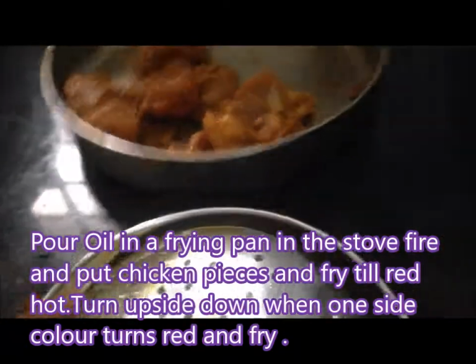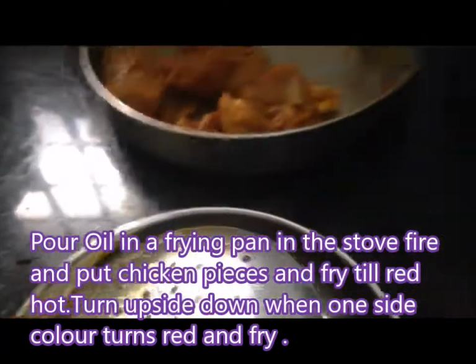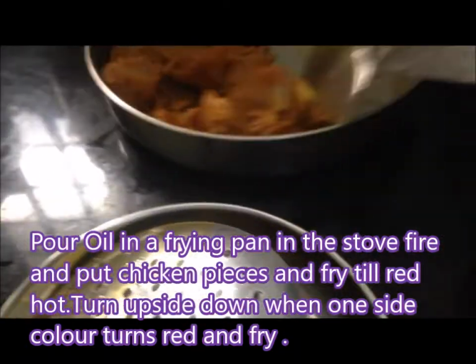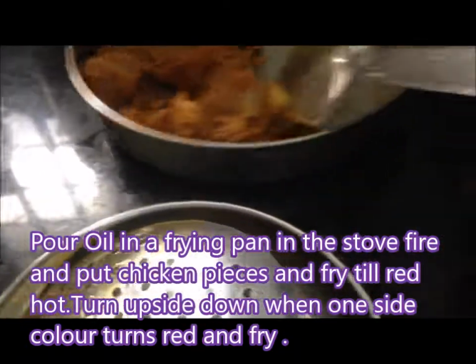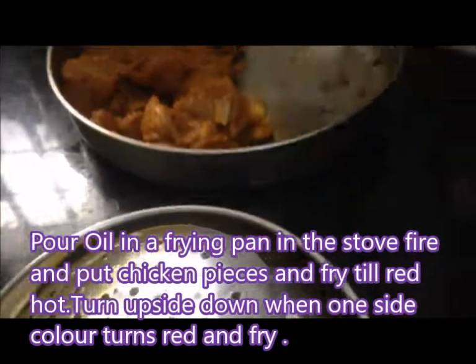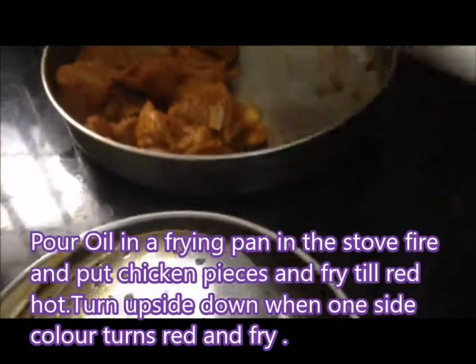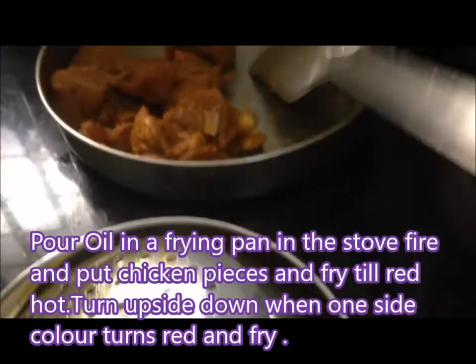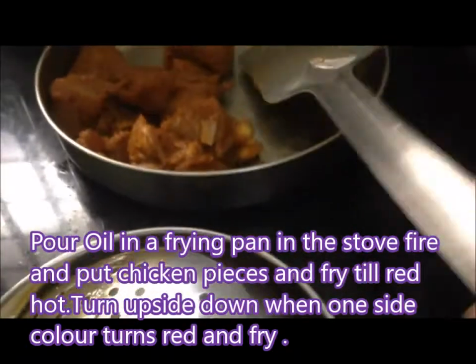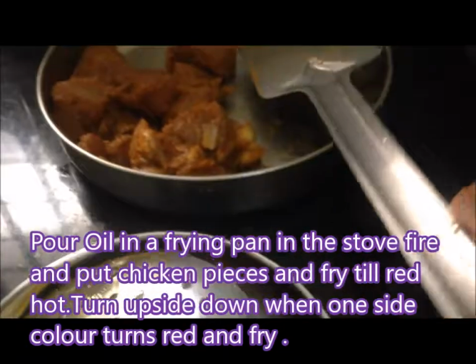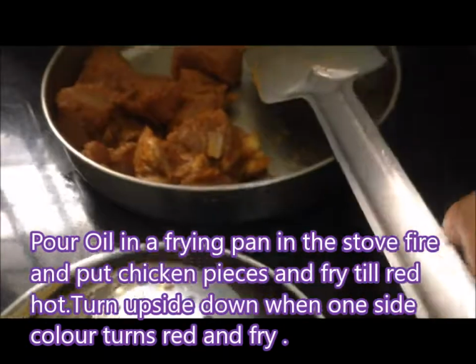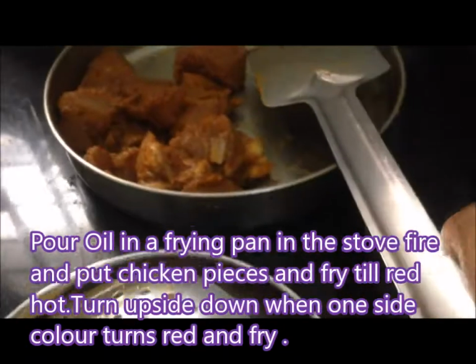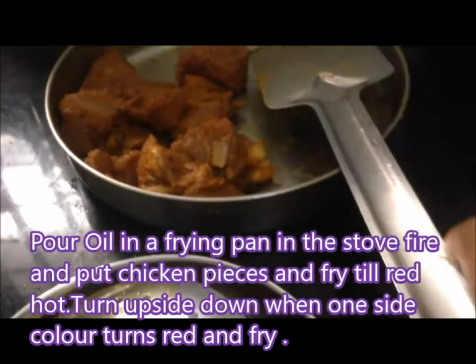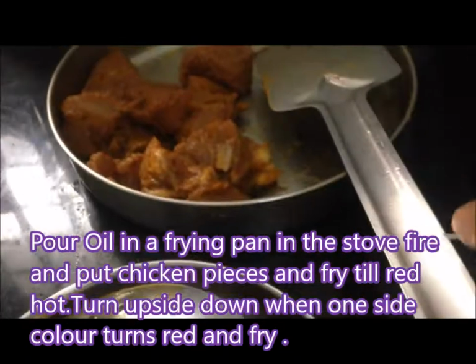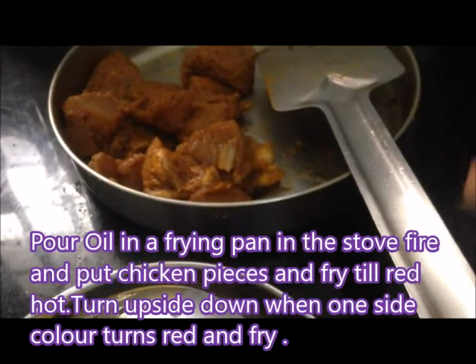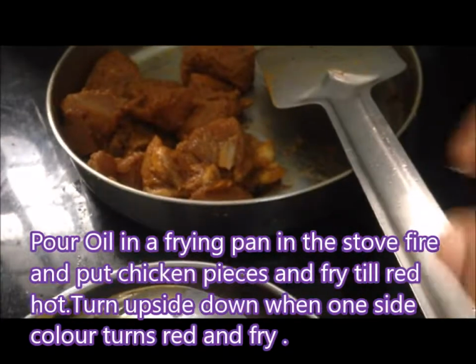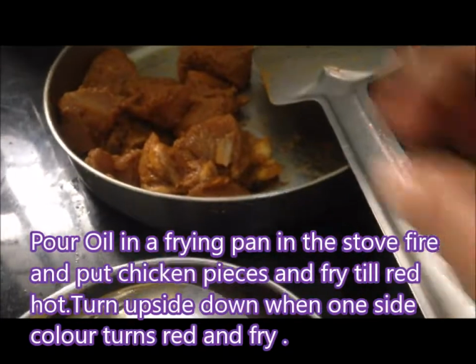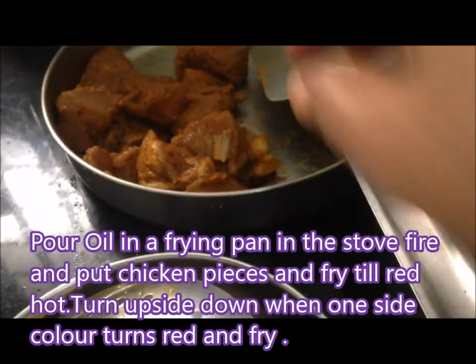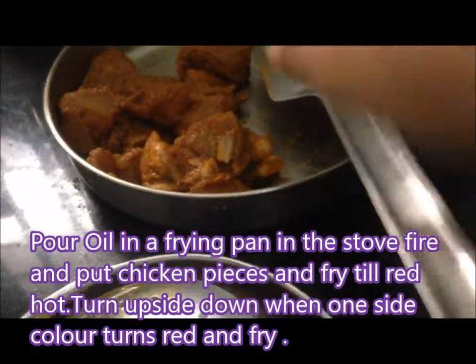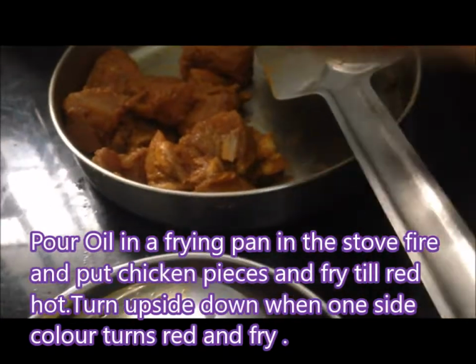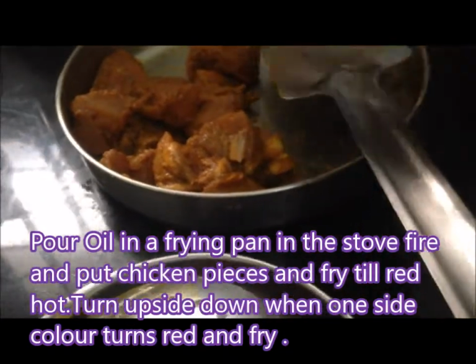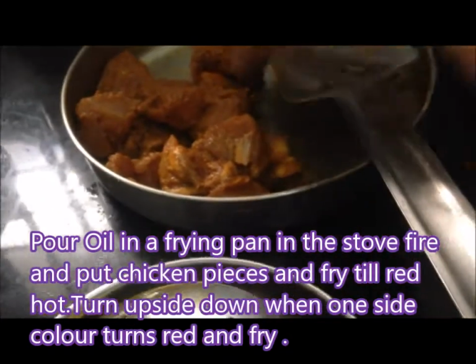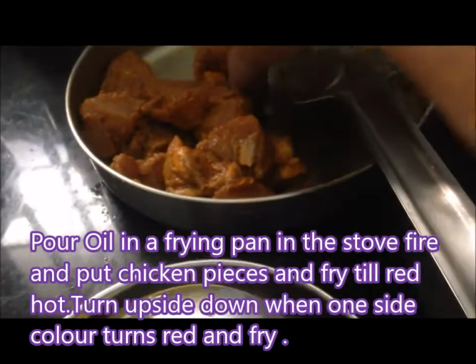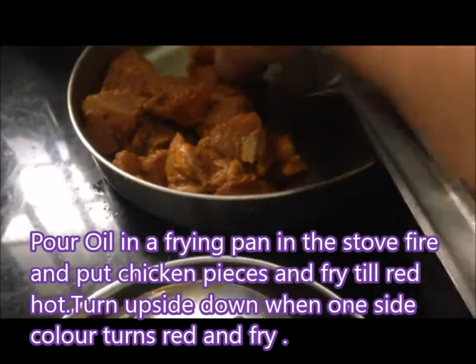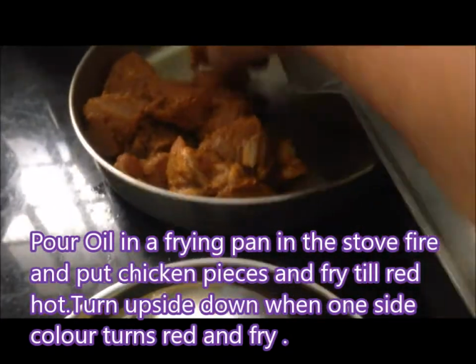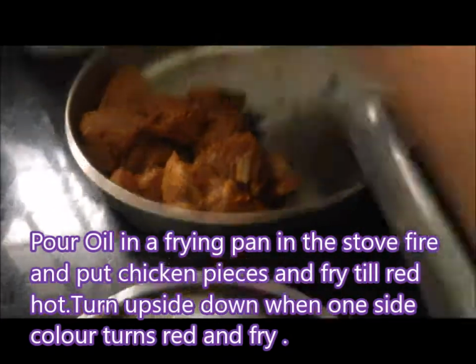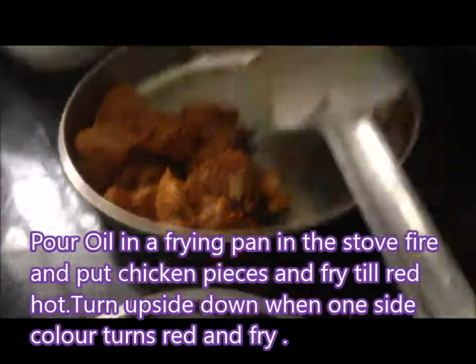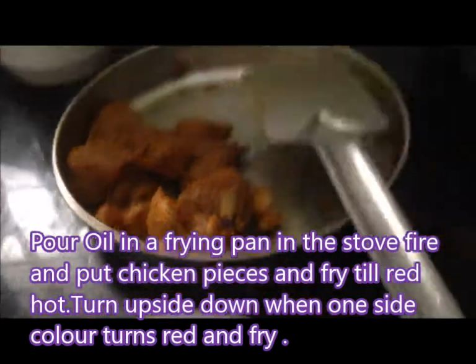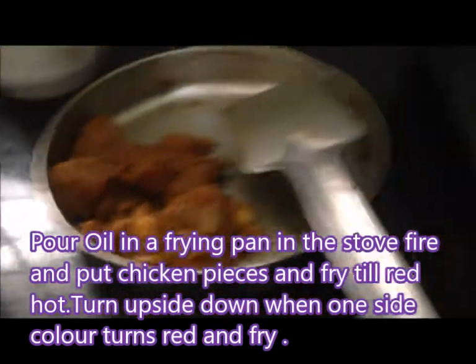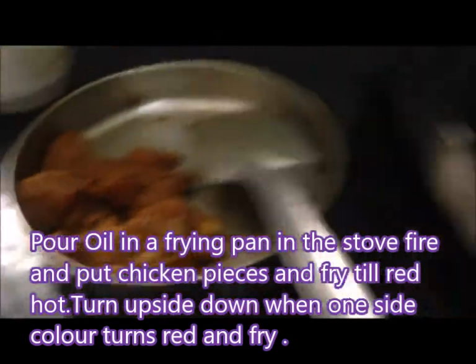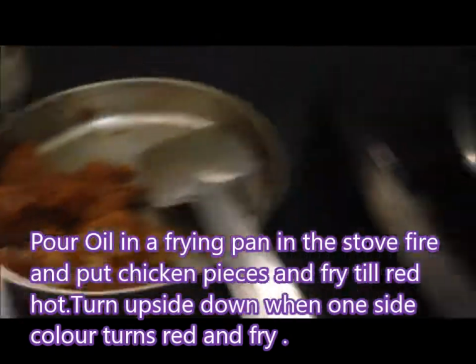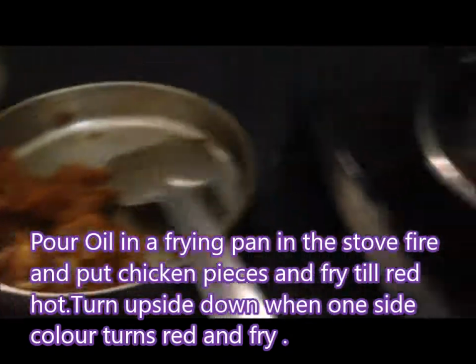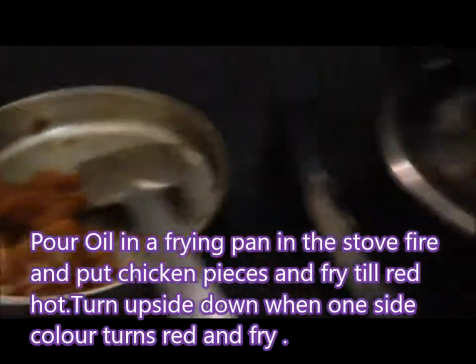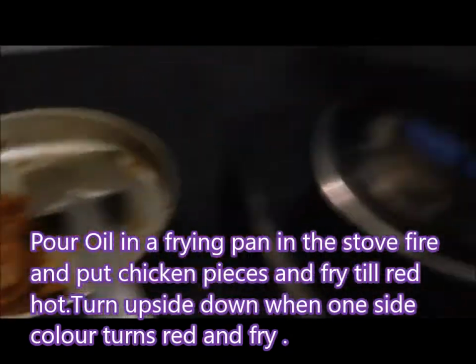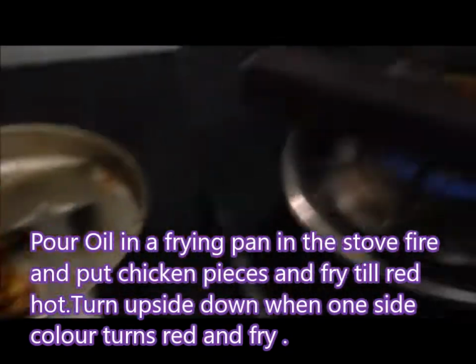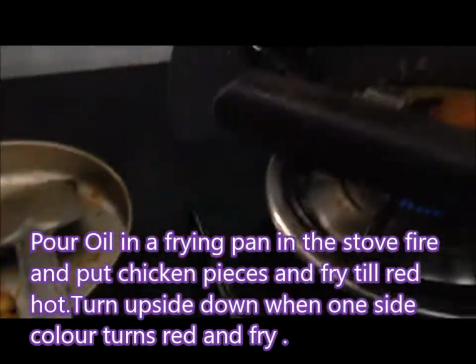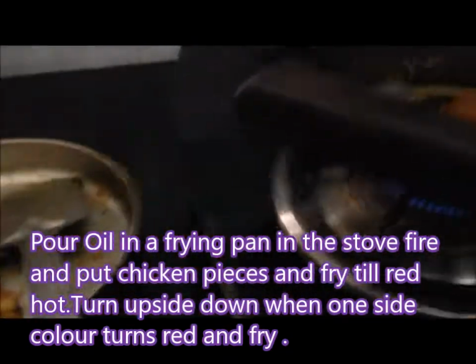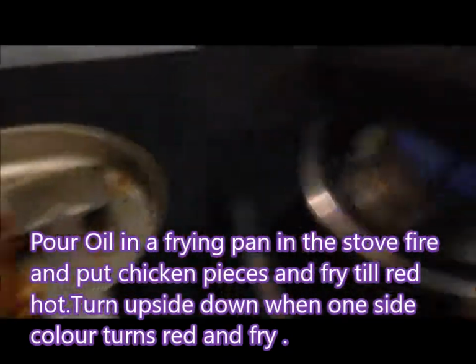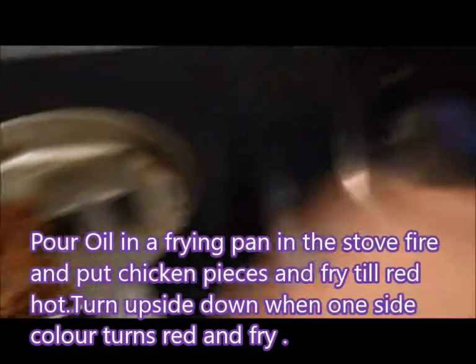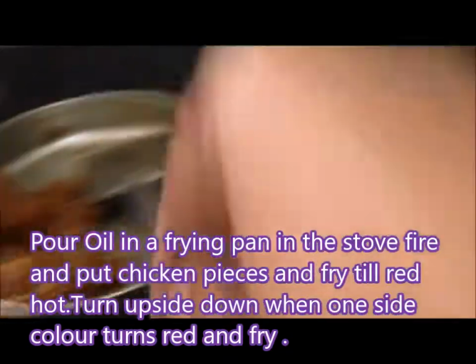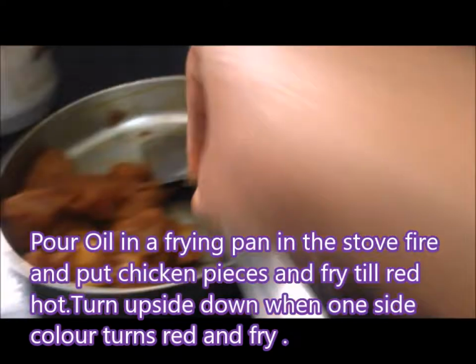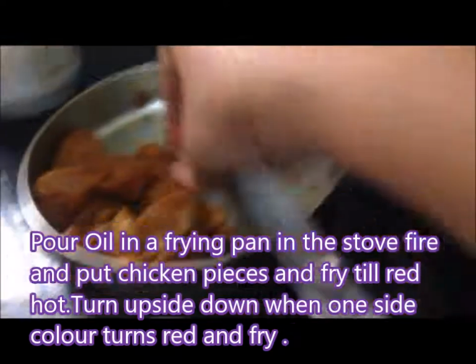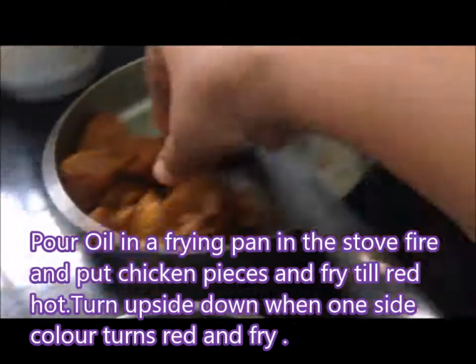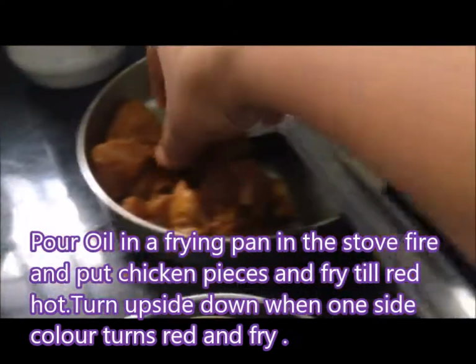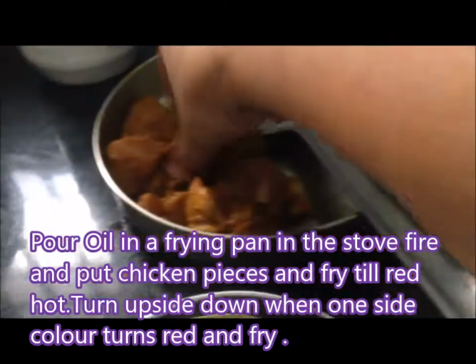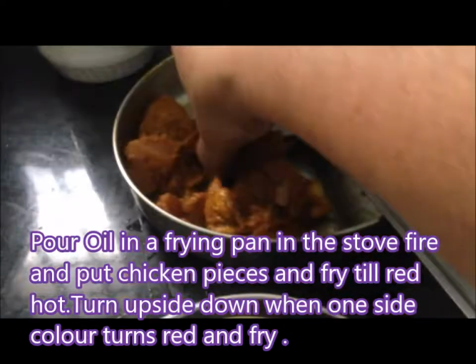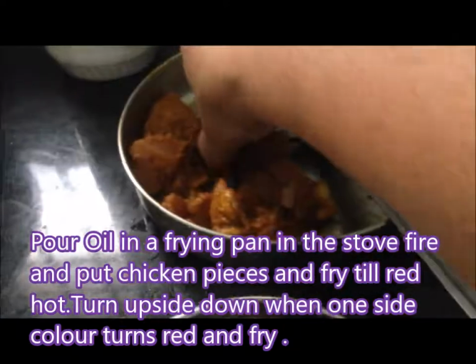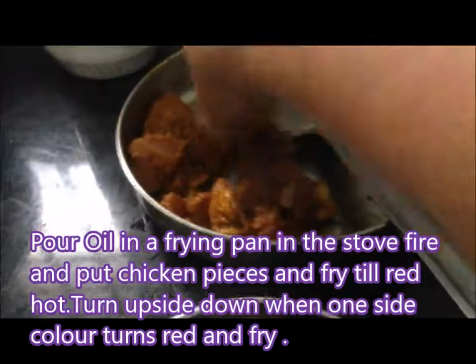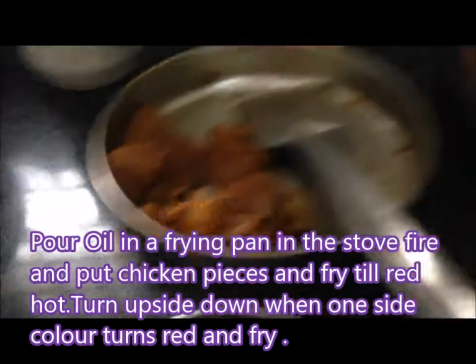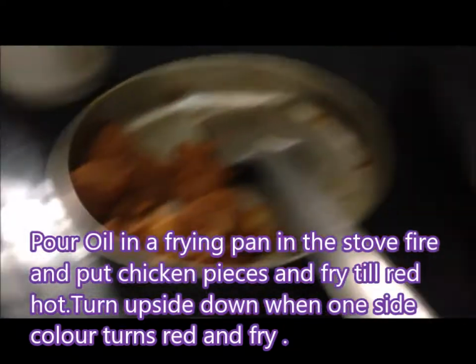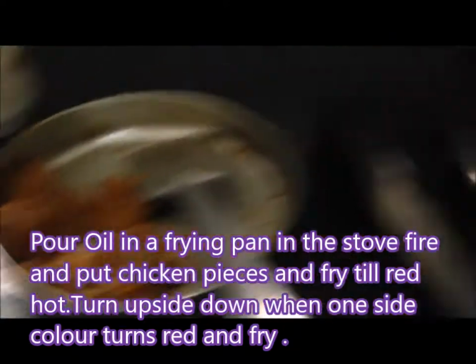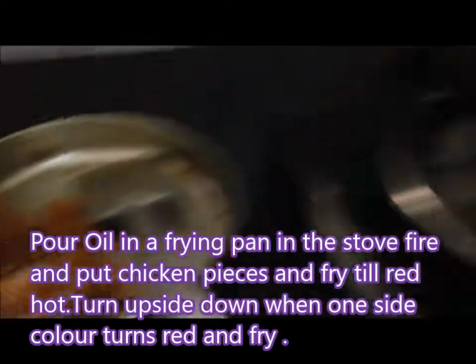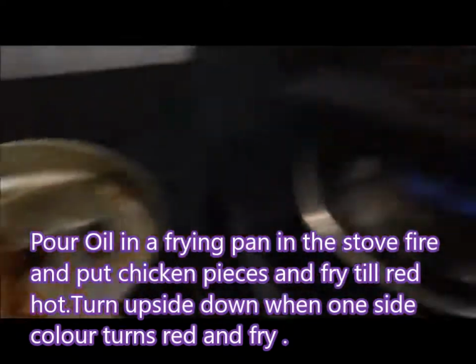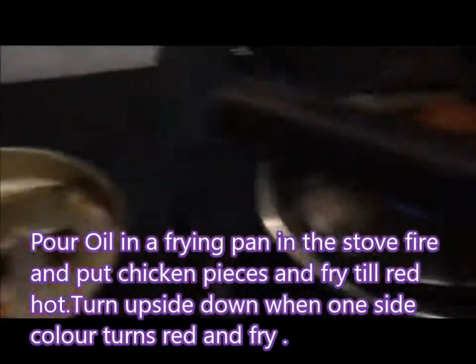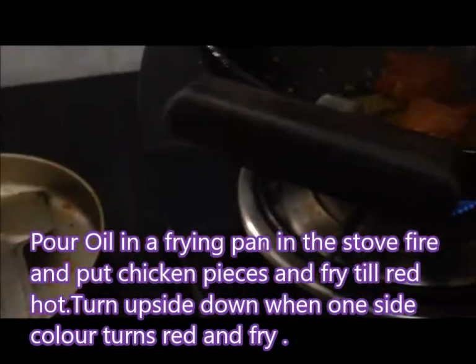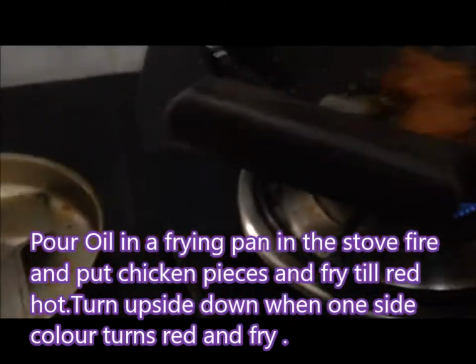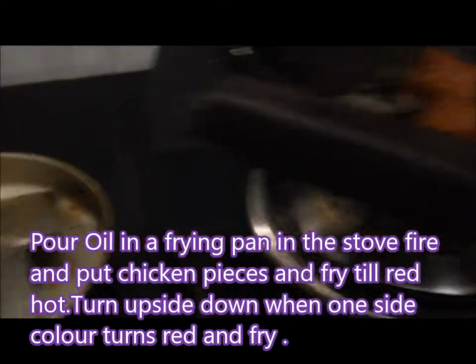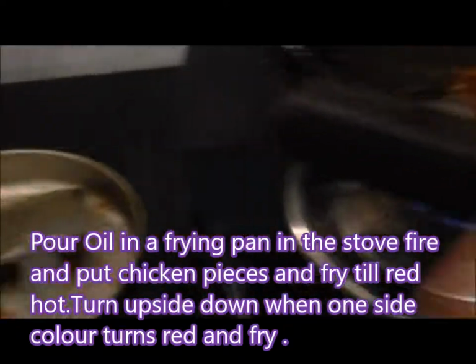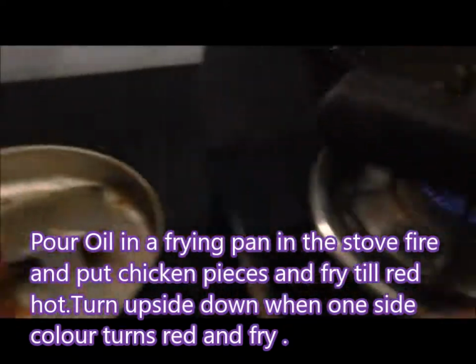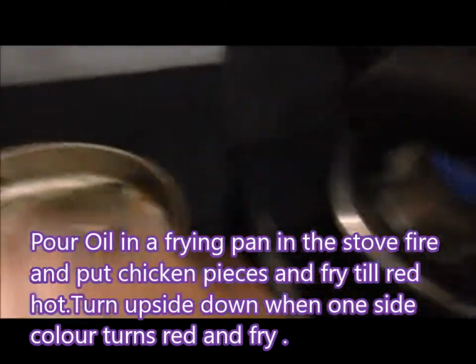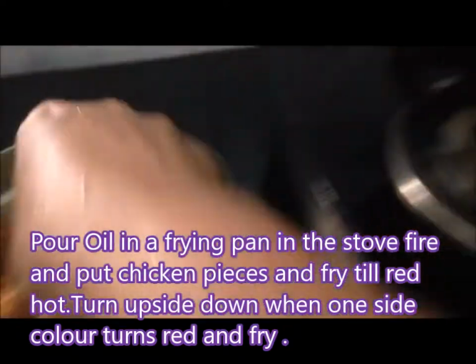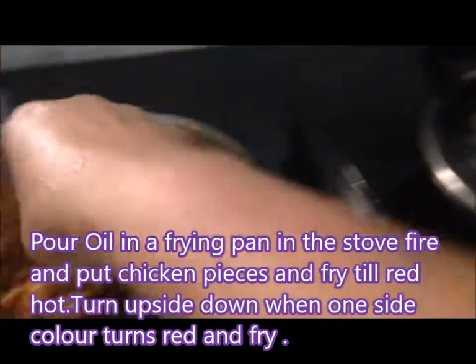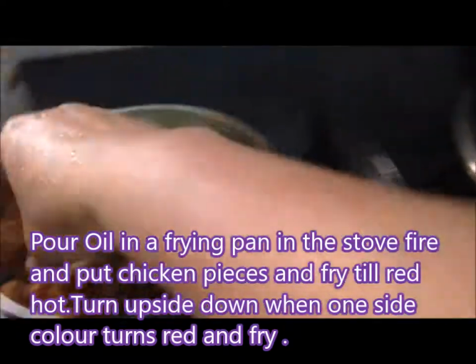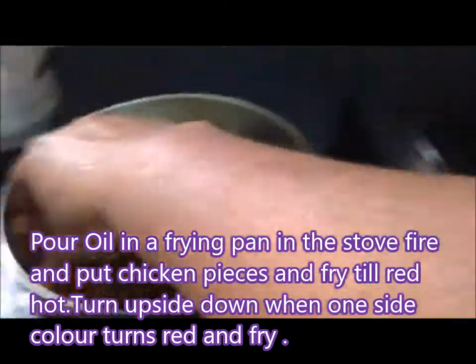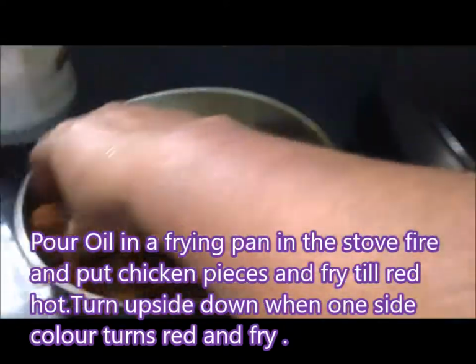2 cups of water, 1 cup of water, 1 teaspoon of water.